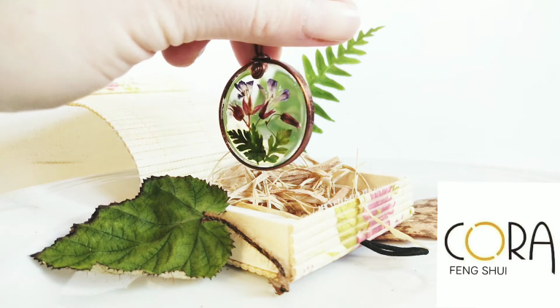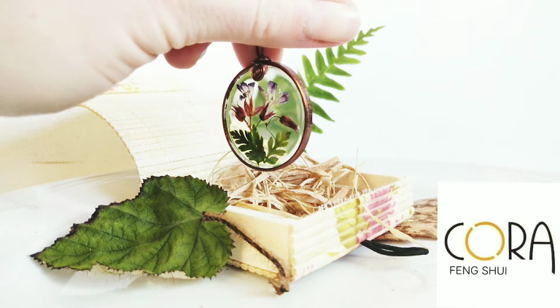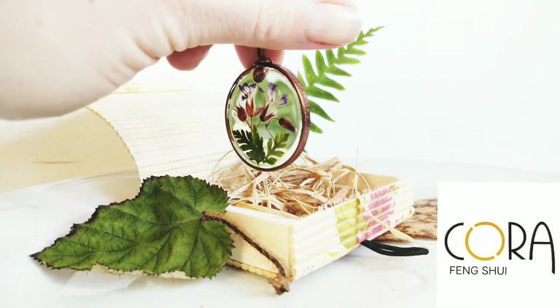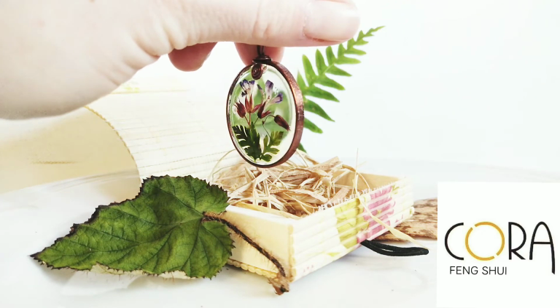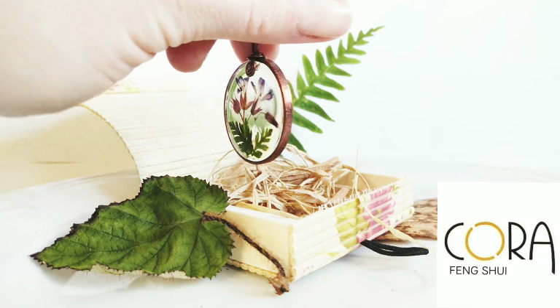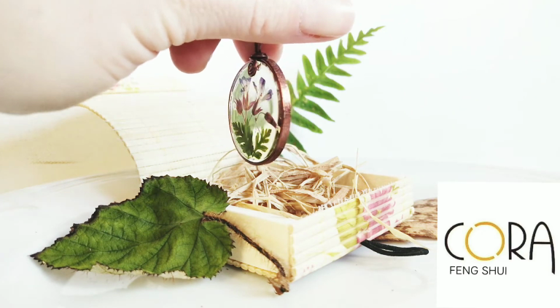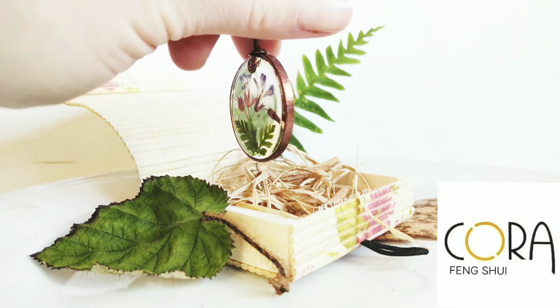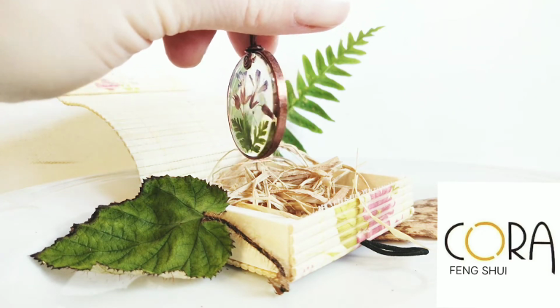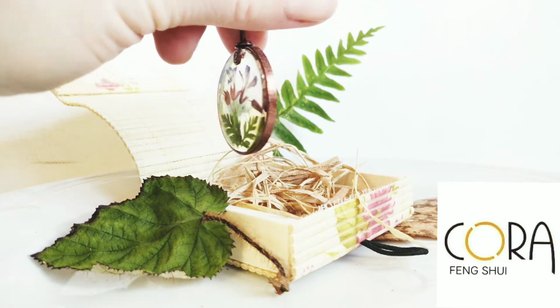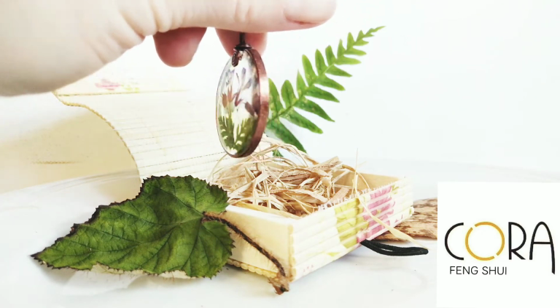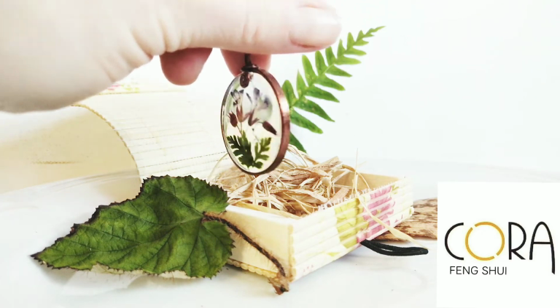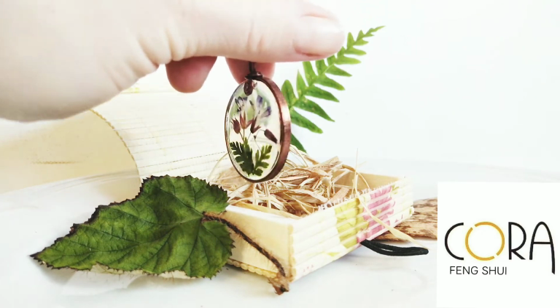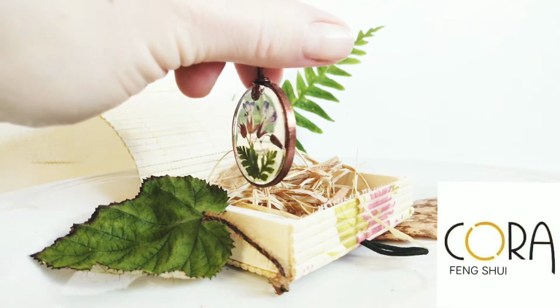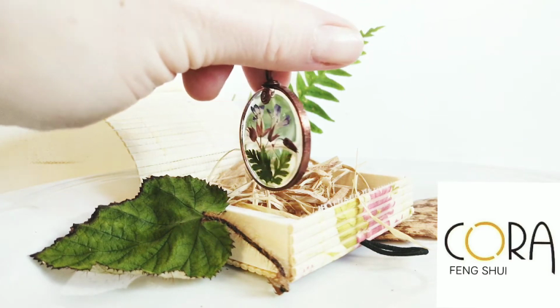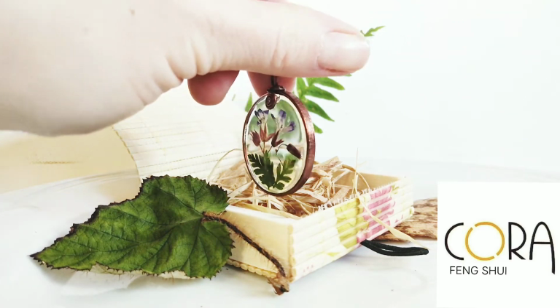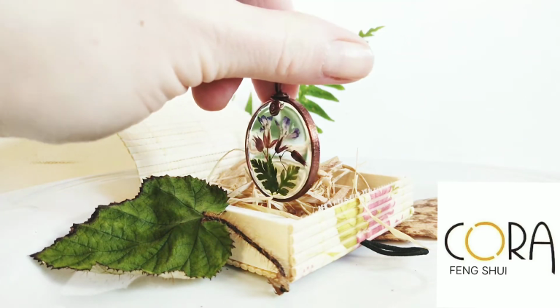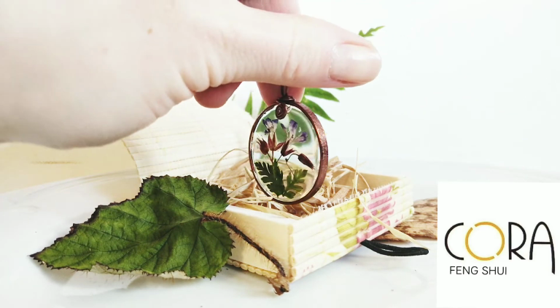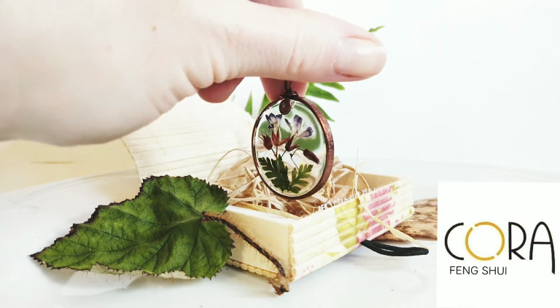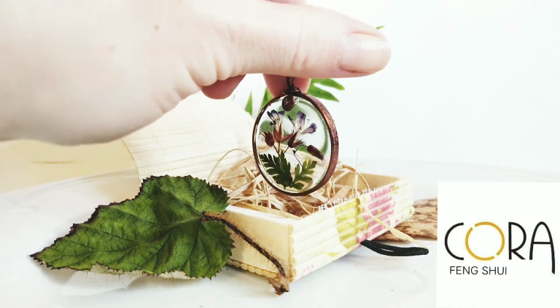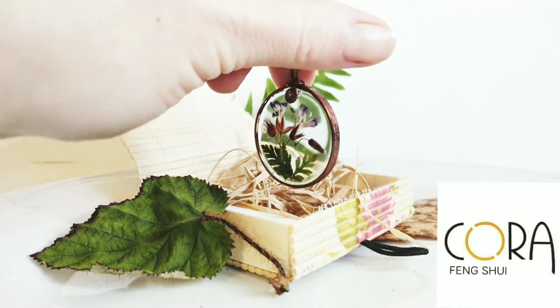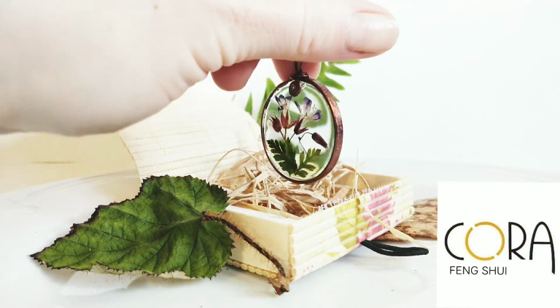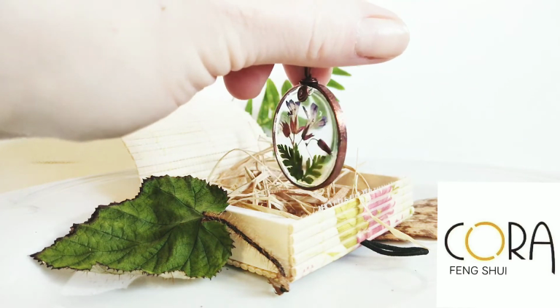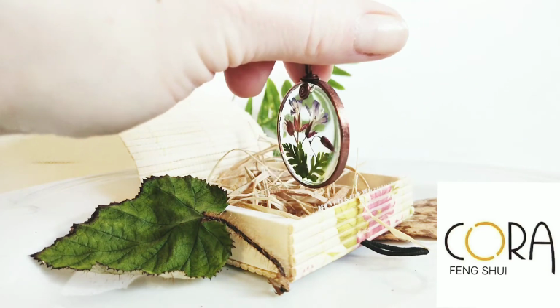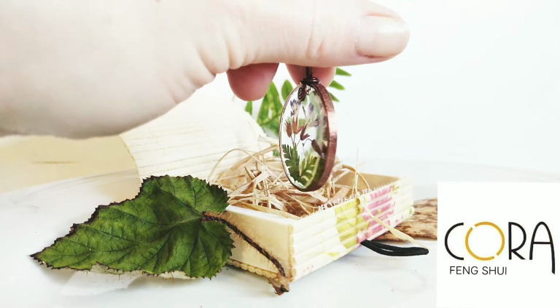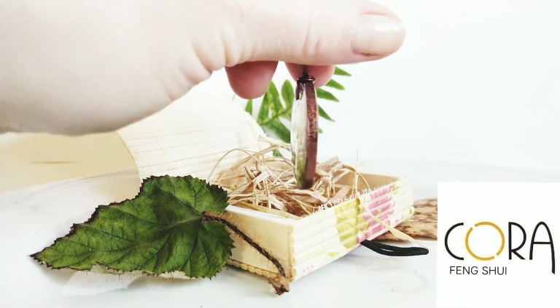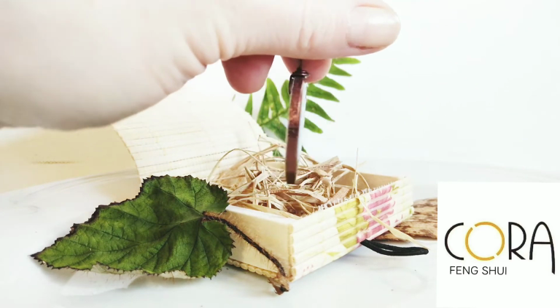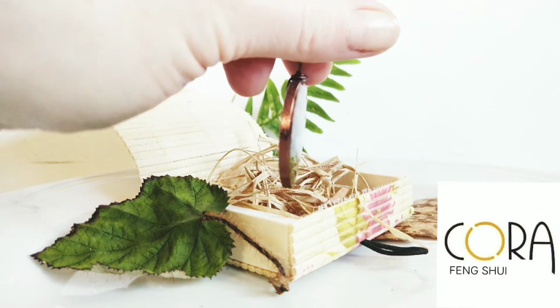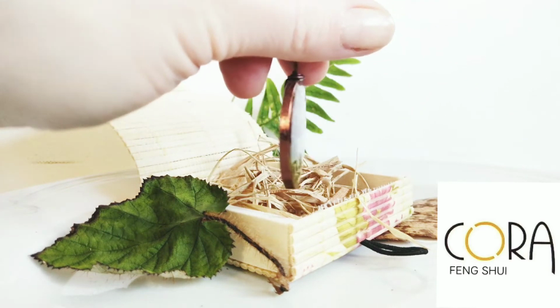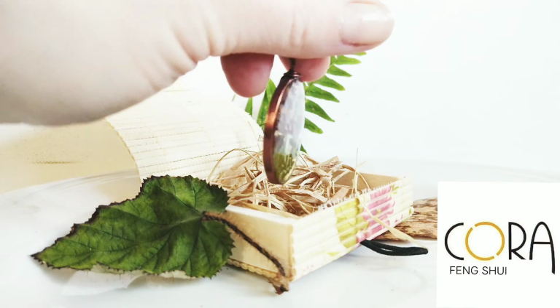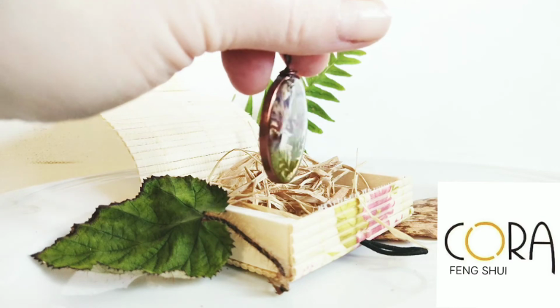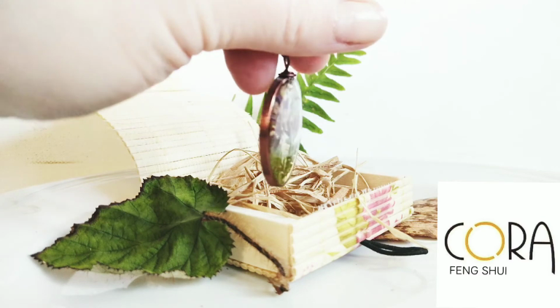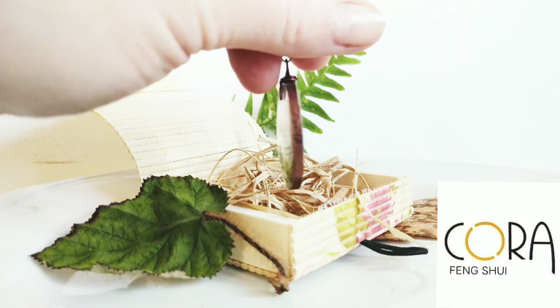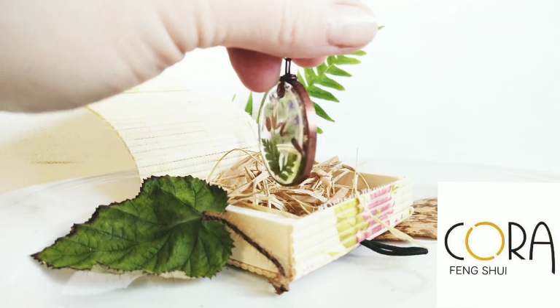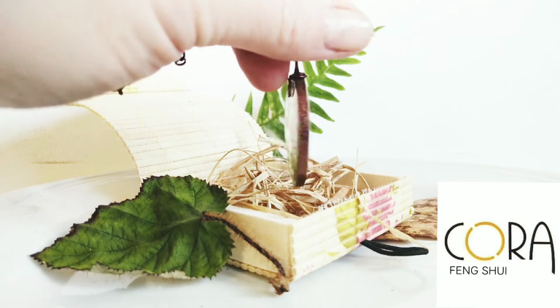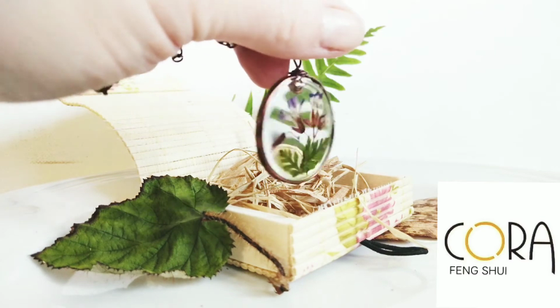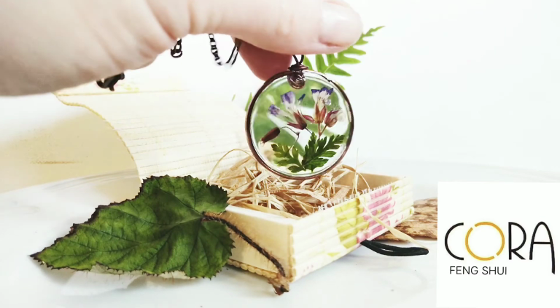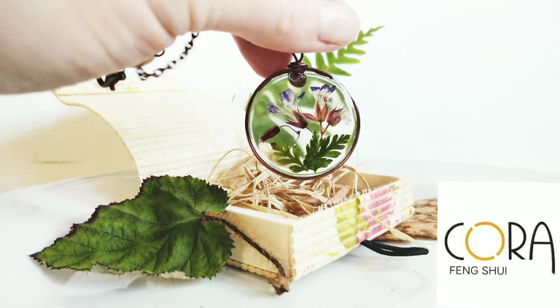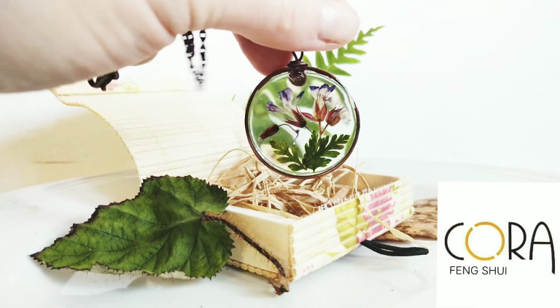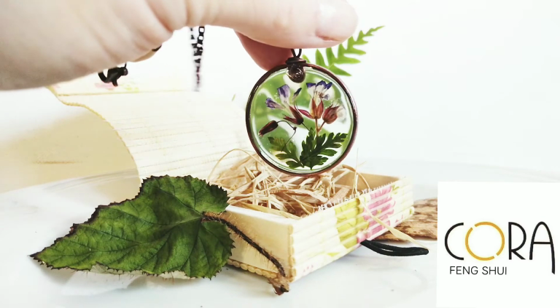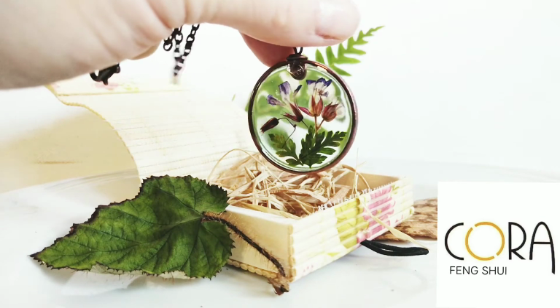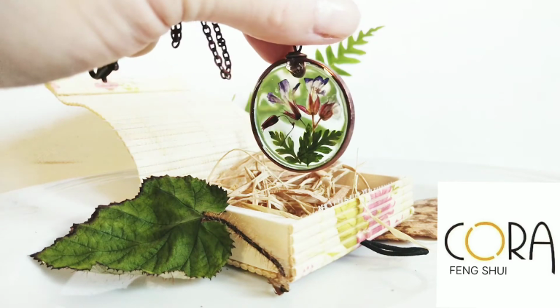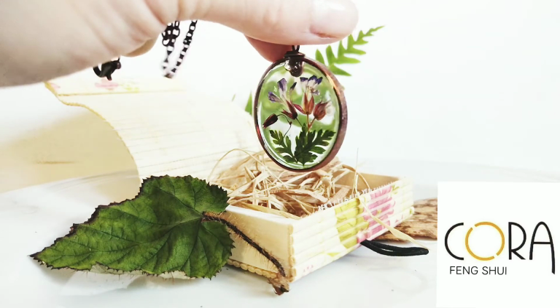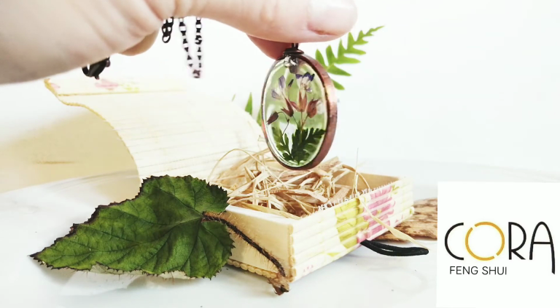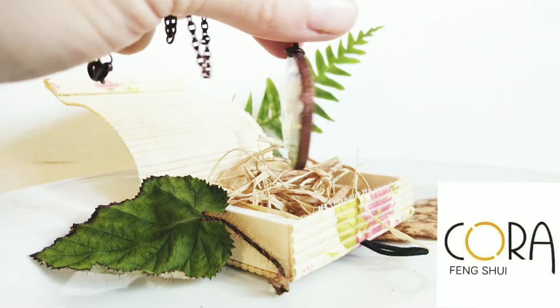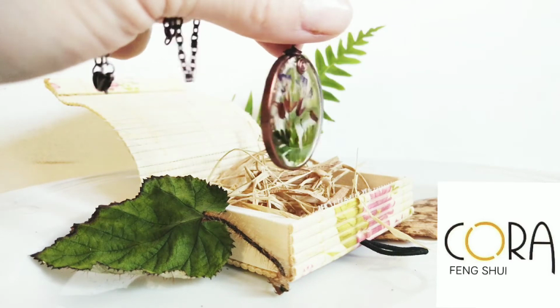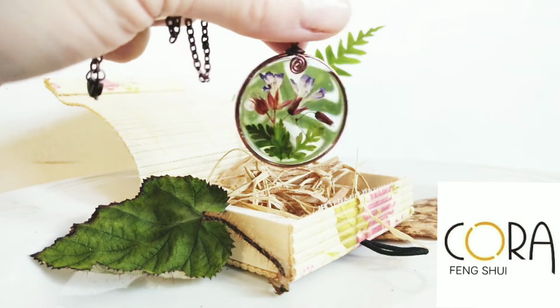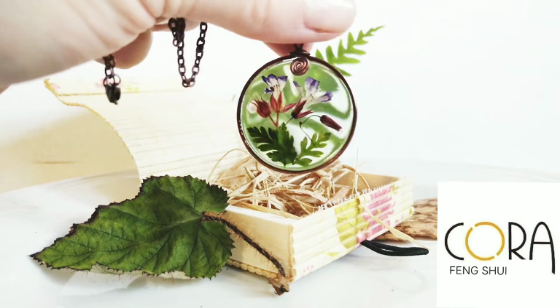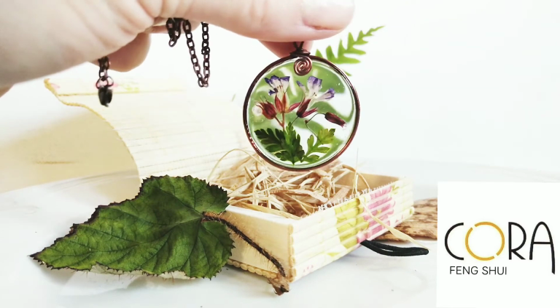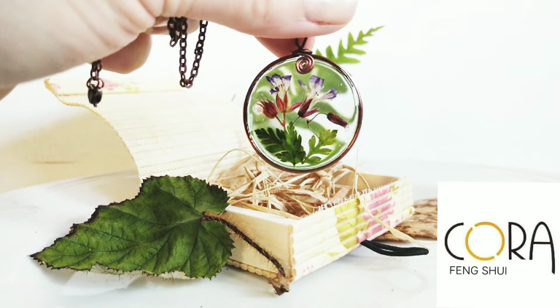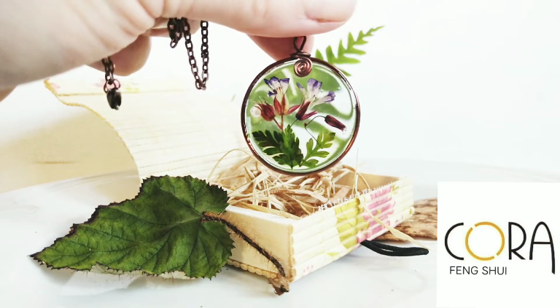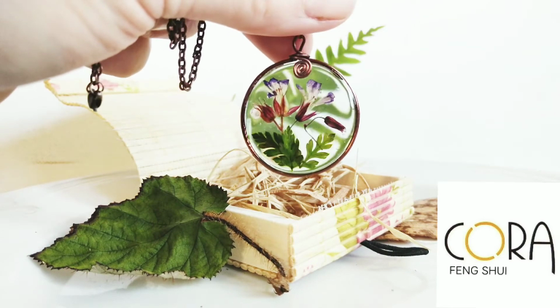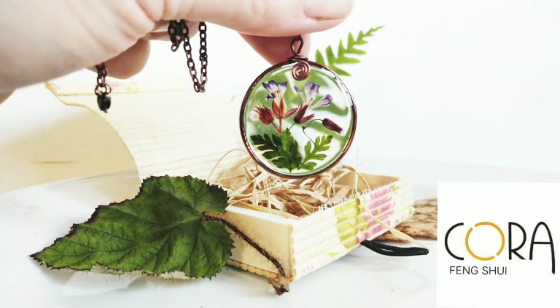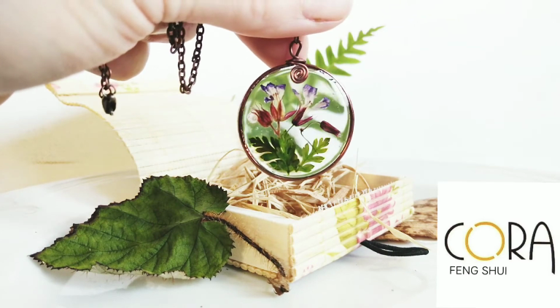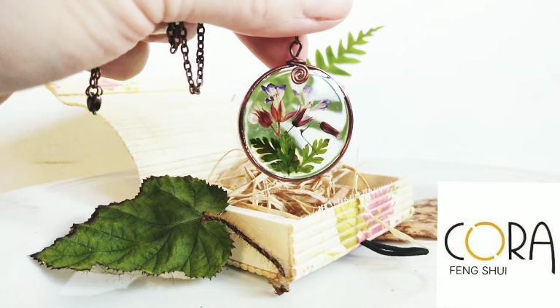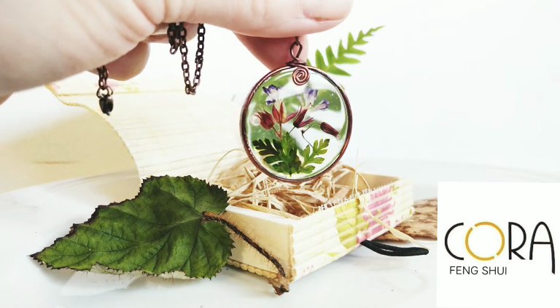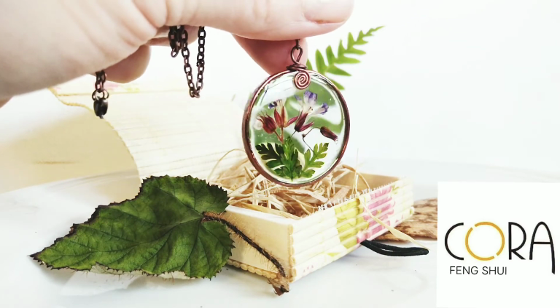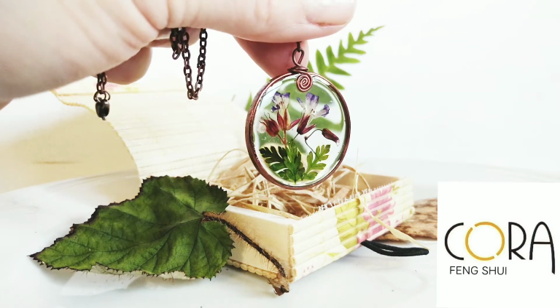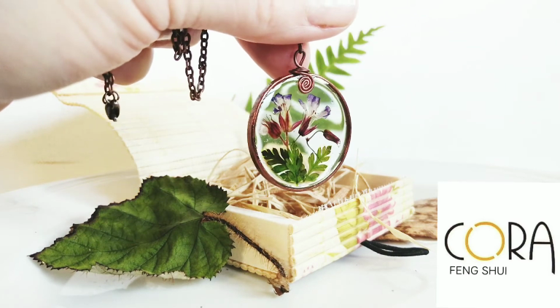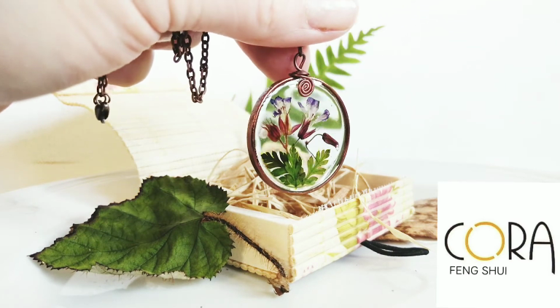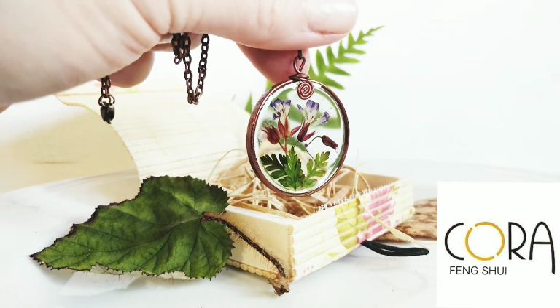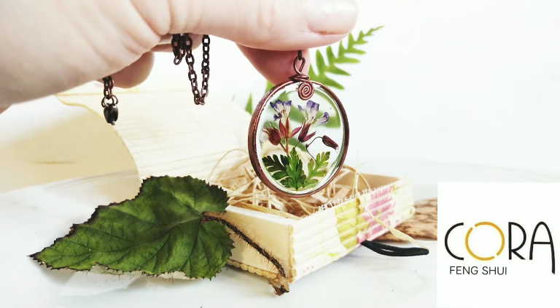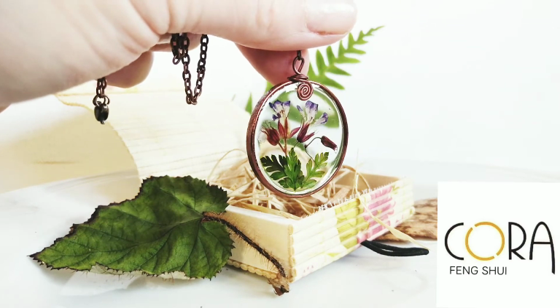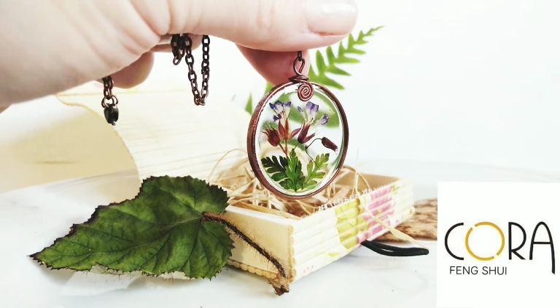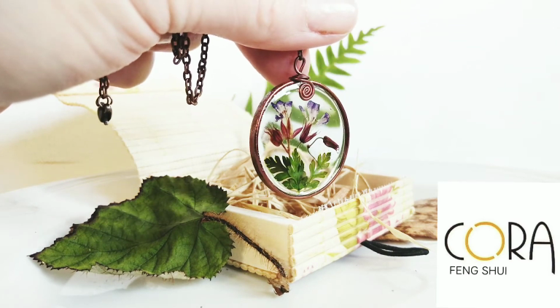I accented this pendant with wire wrapping on the top.